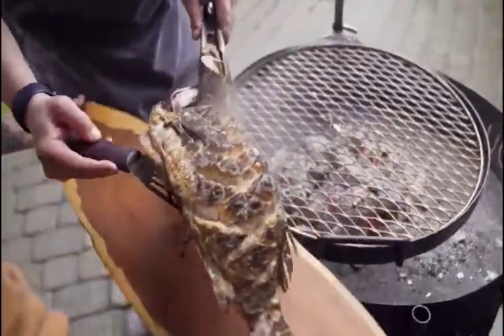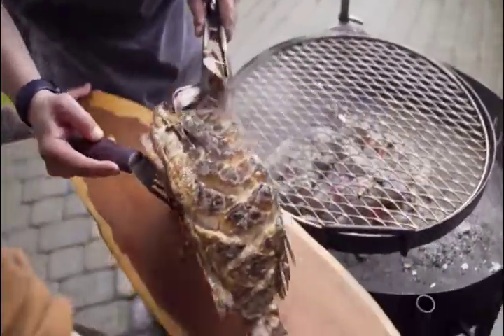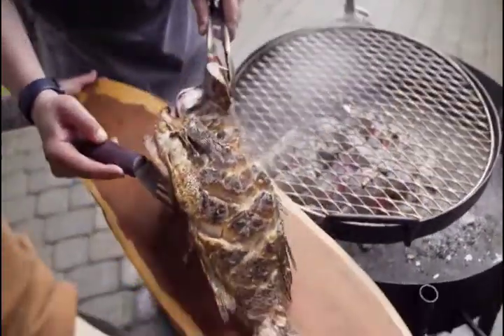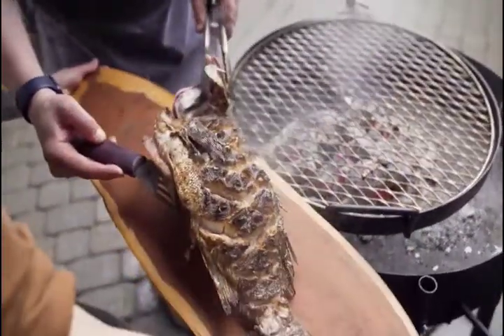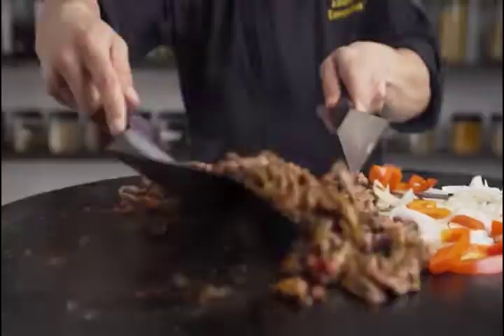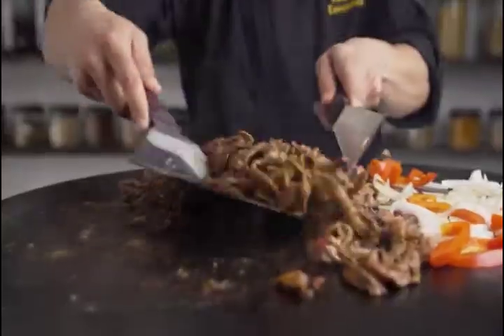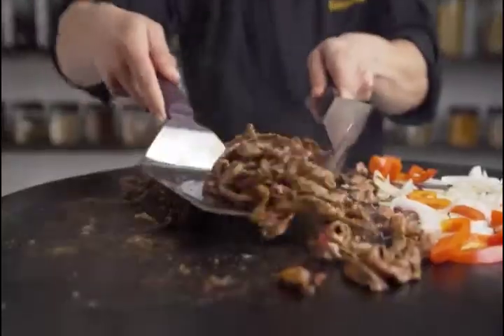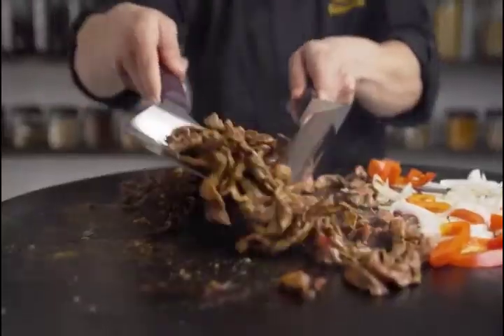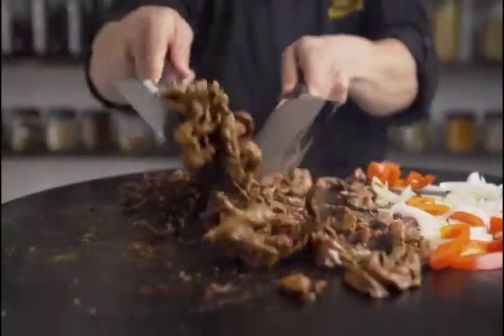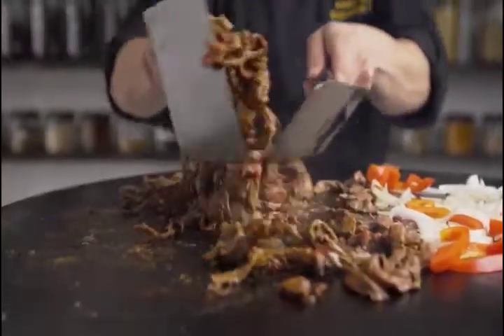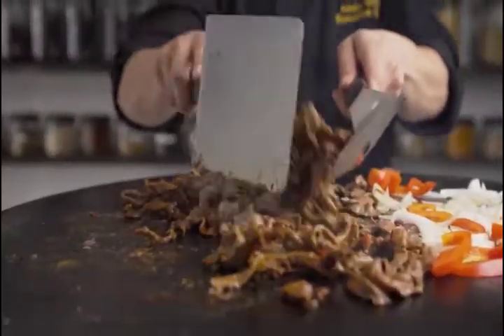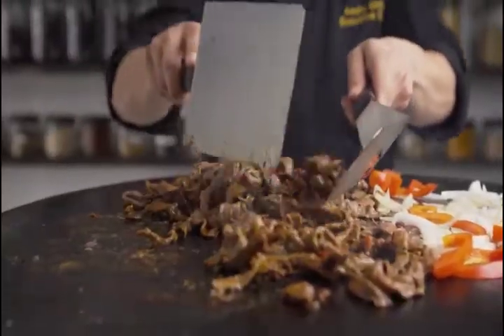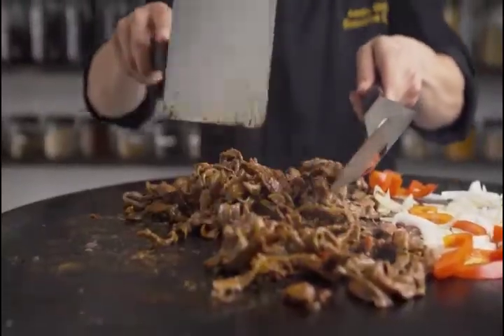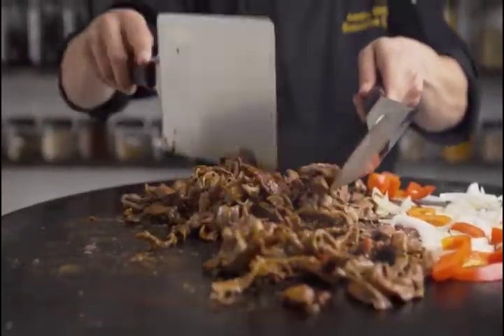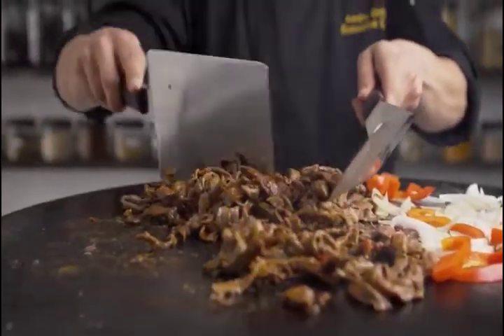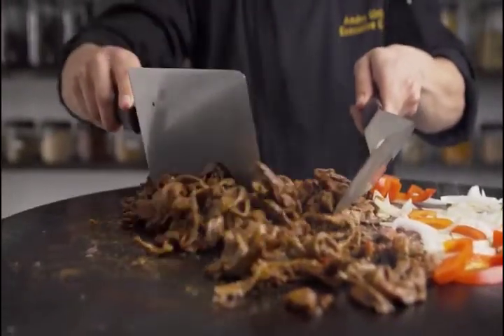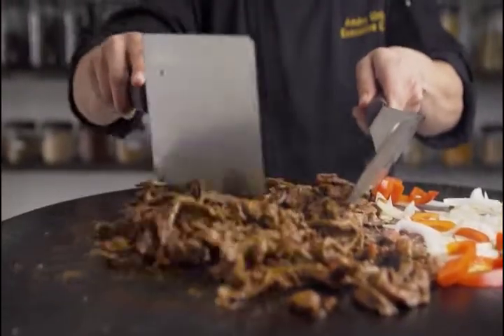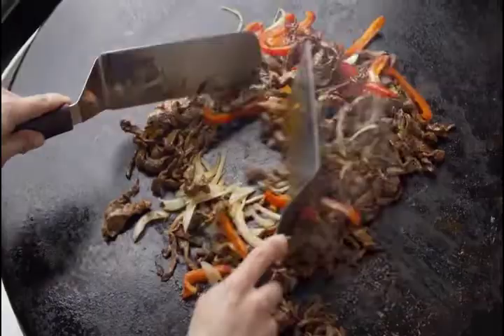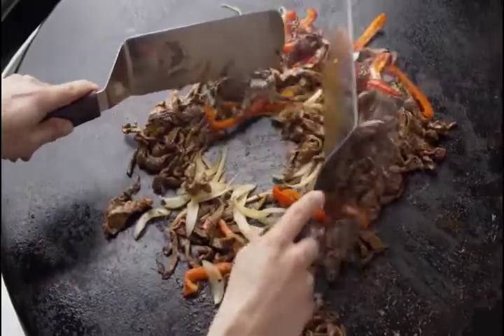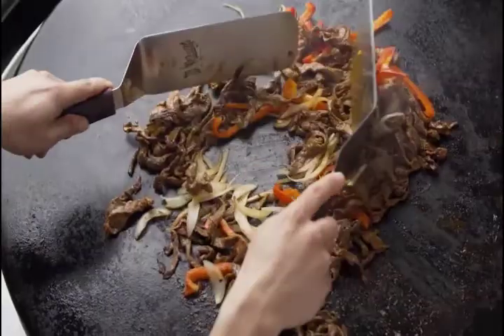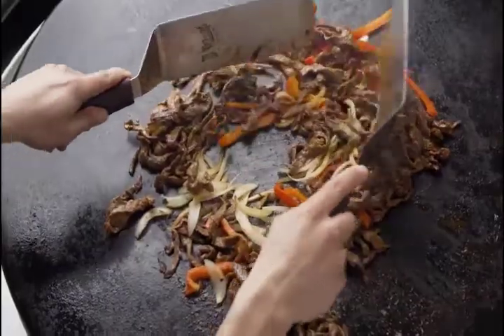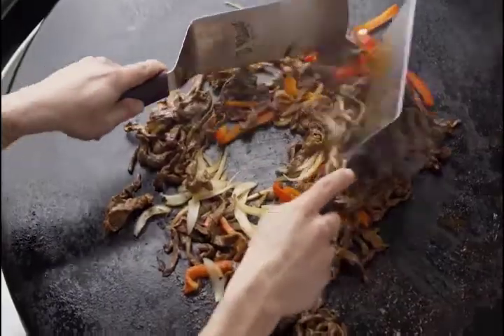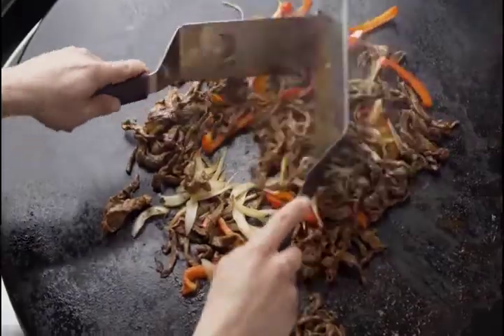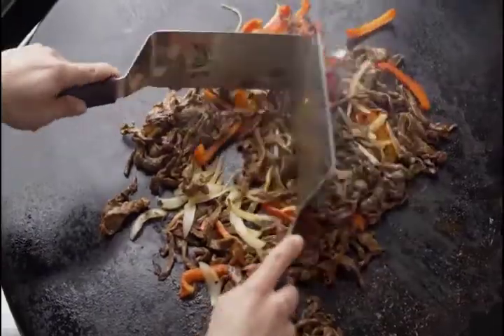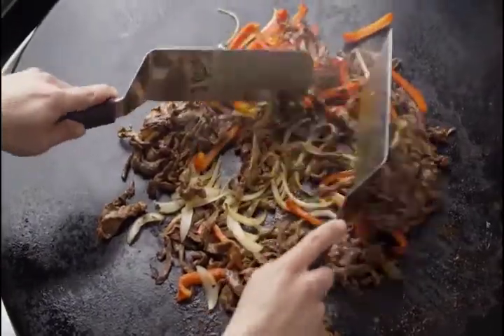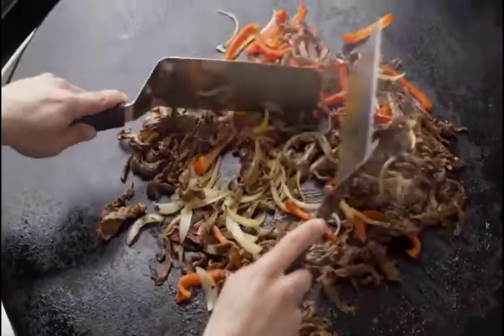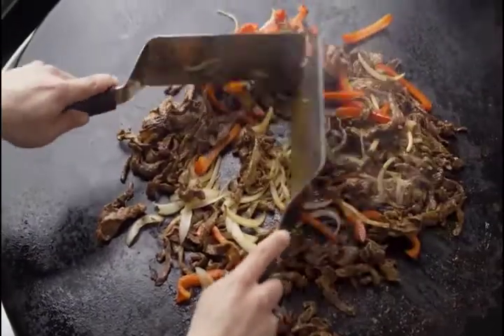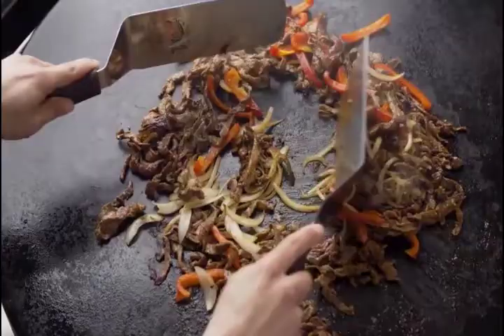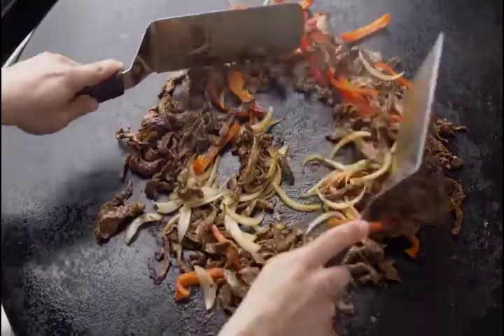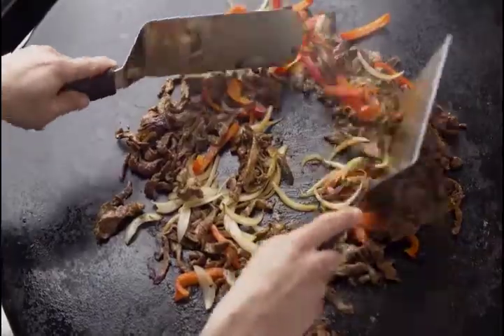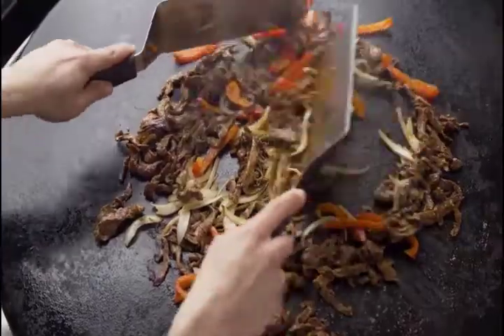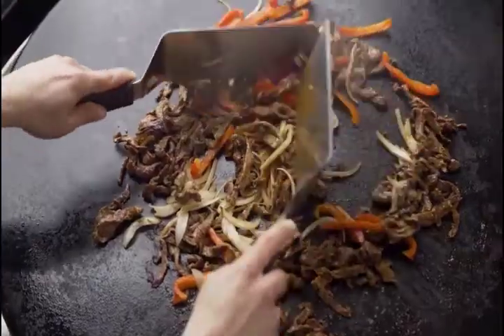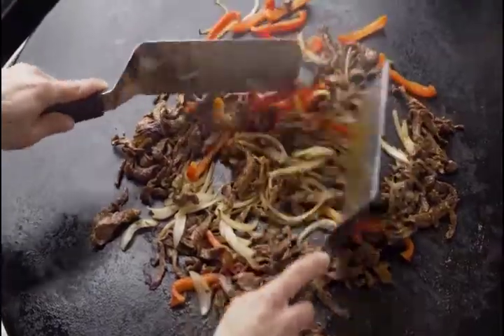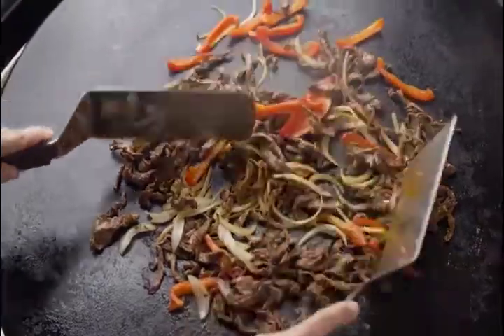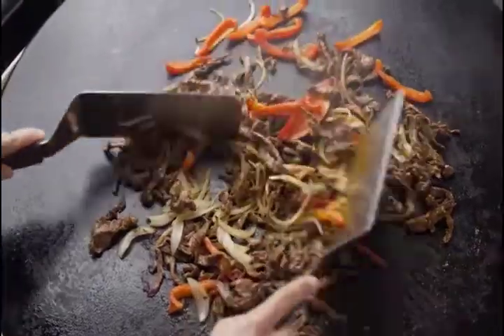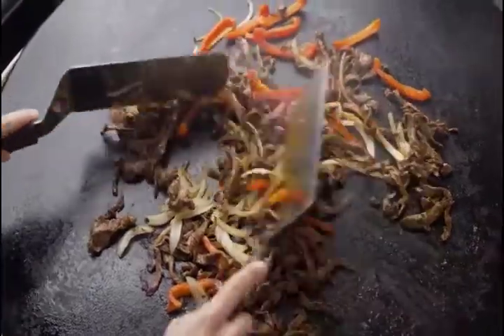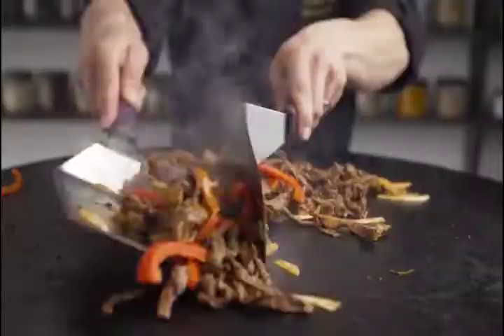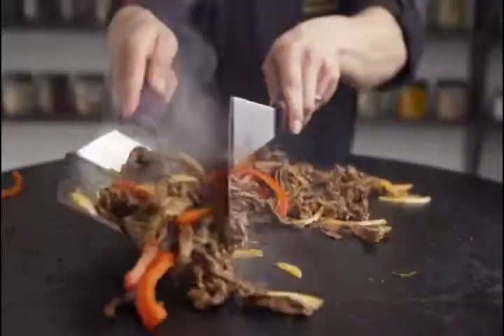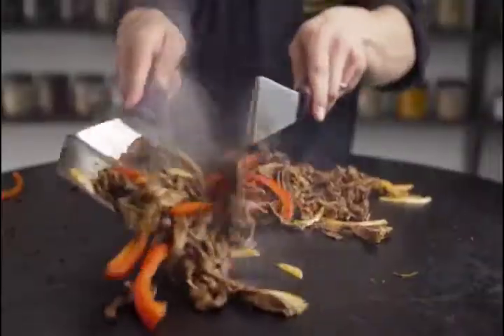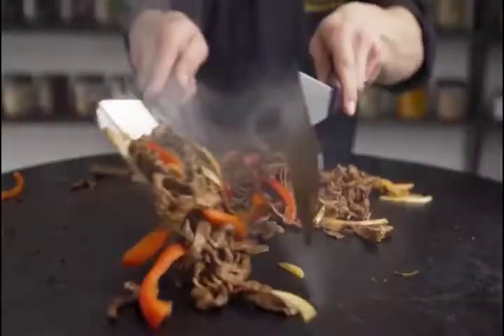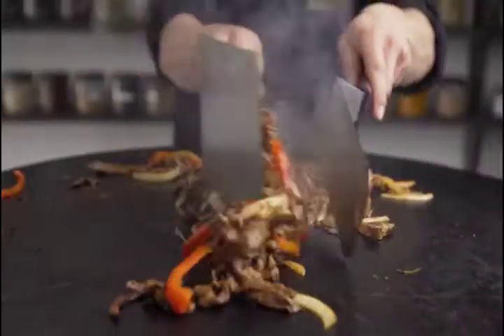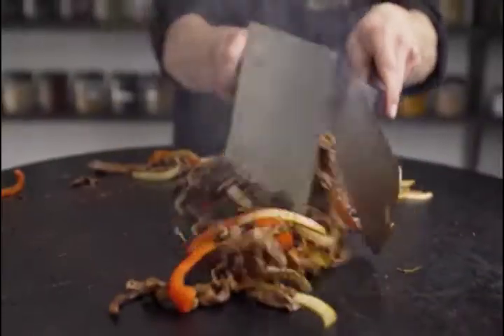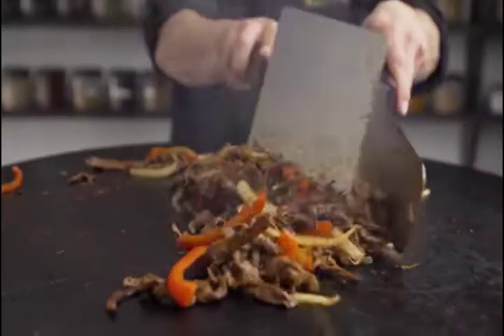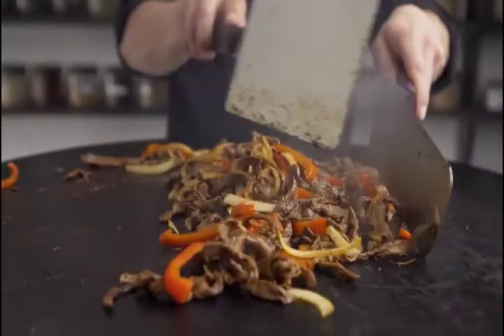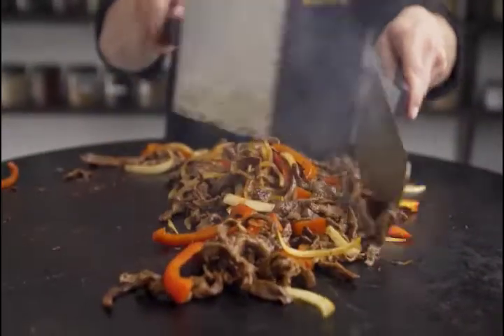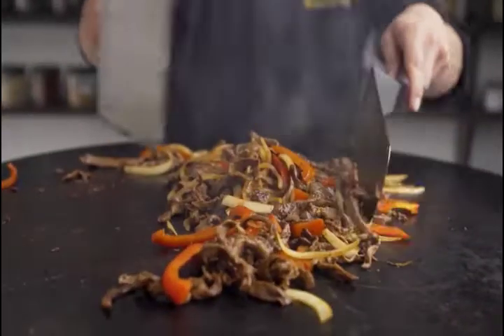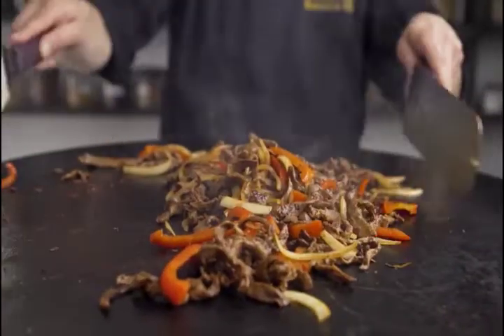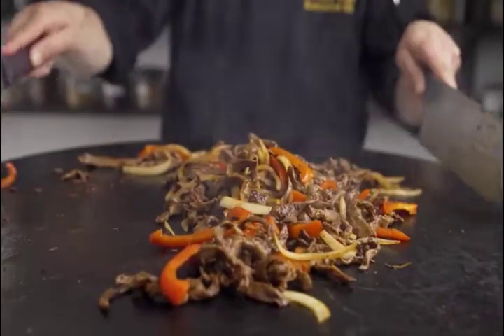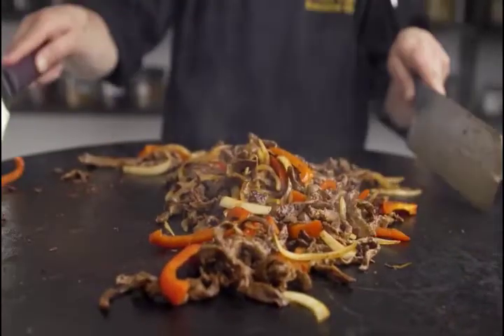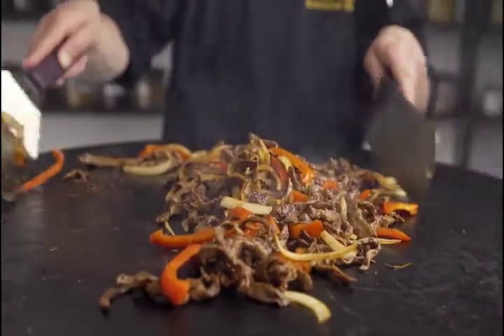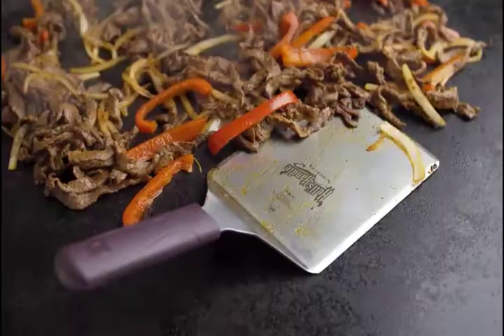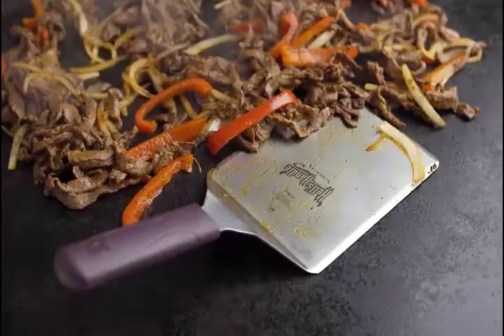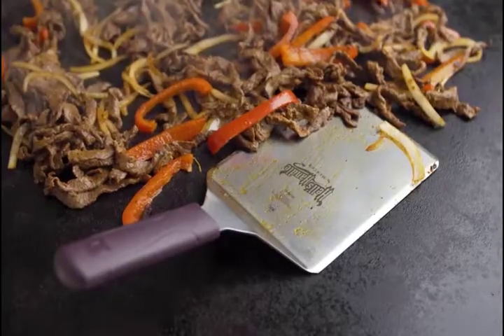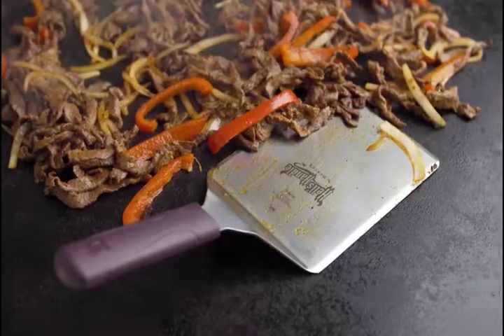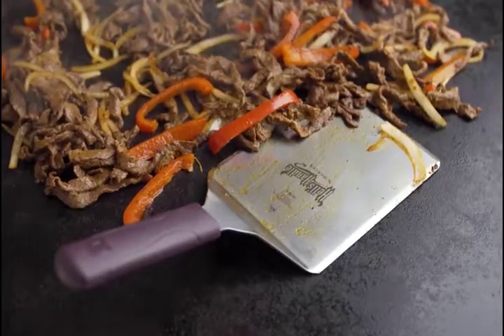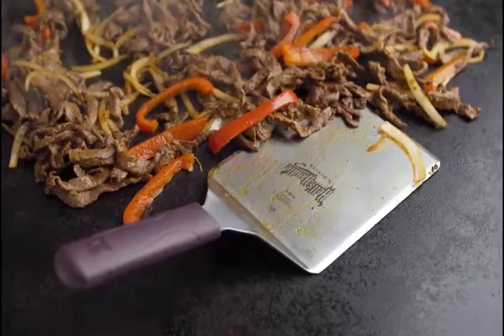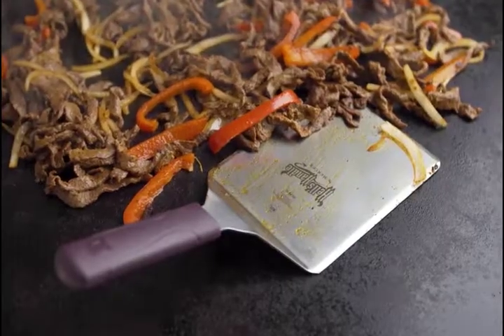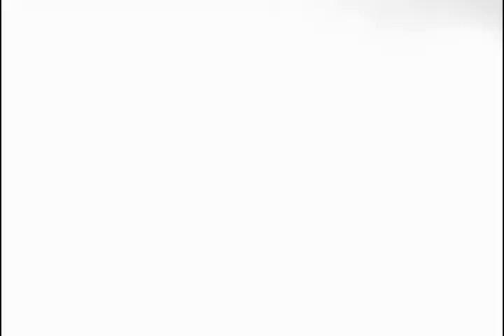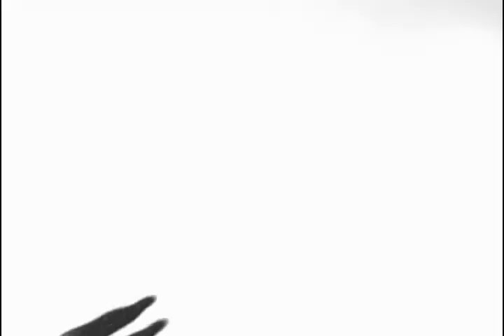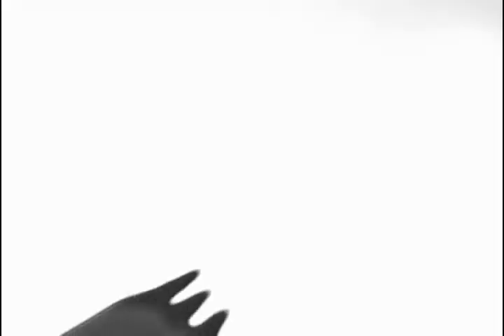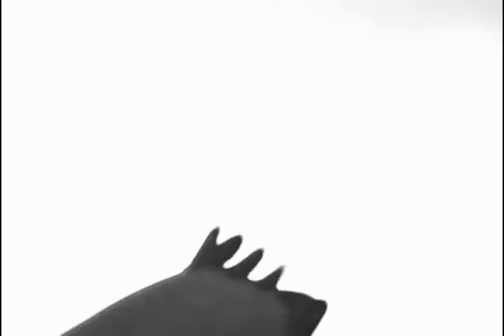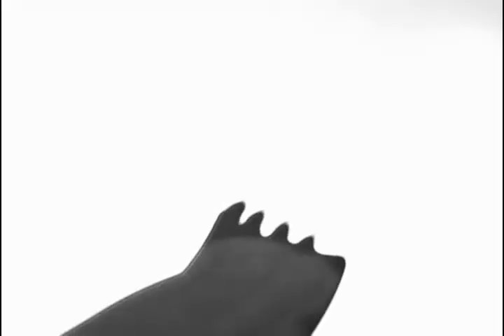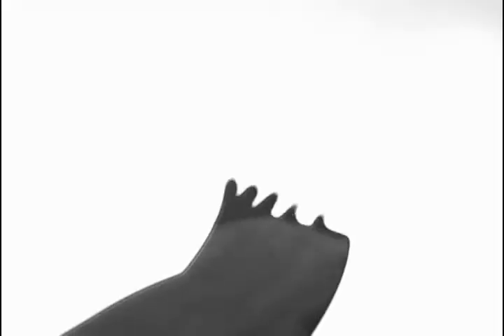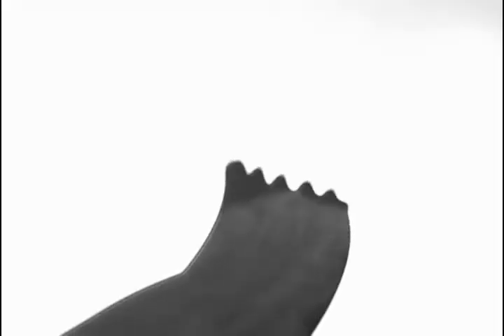The precision ground, highest quality Japanese stainless steel blade provides an ideal combination of flexibility and stiffness.